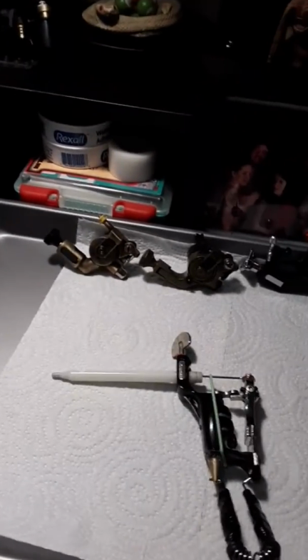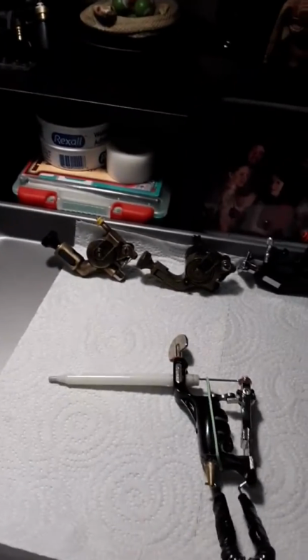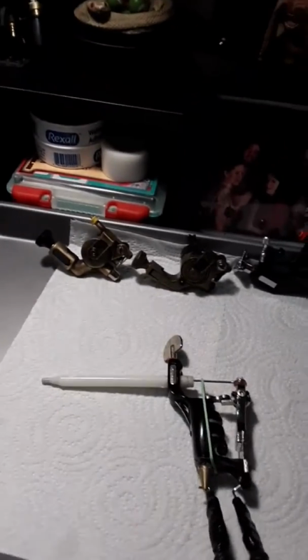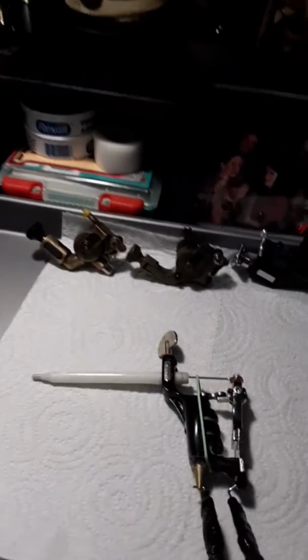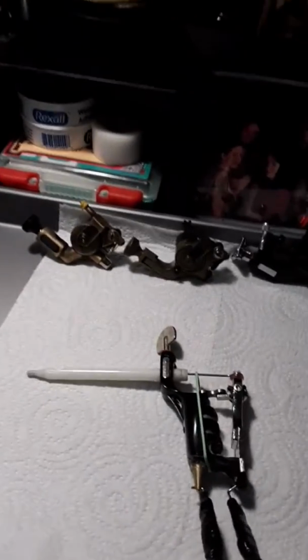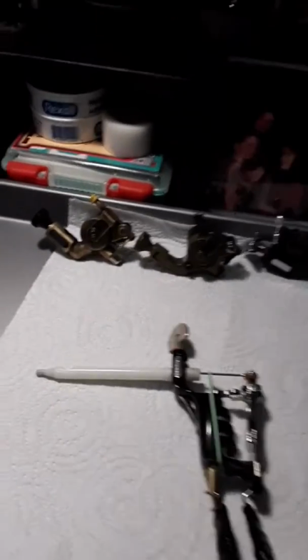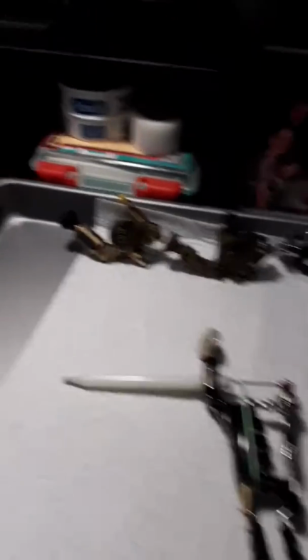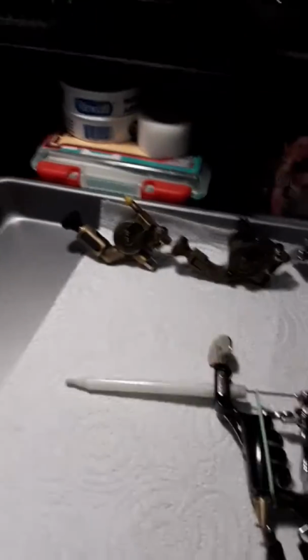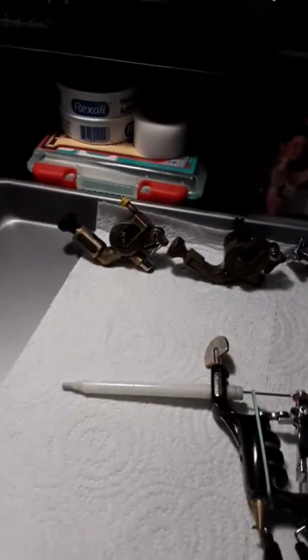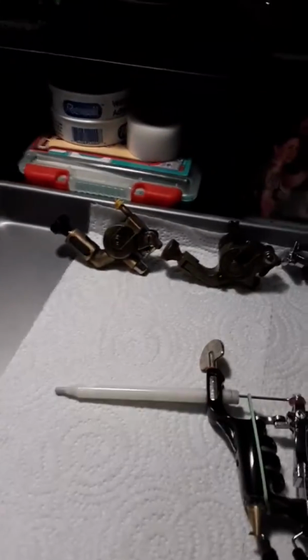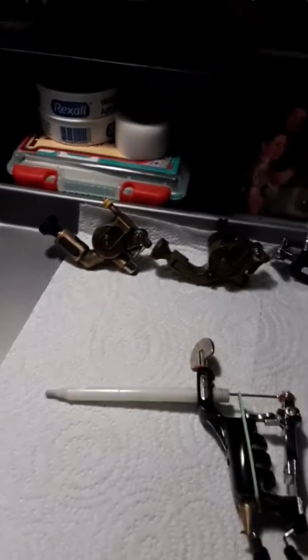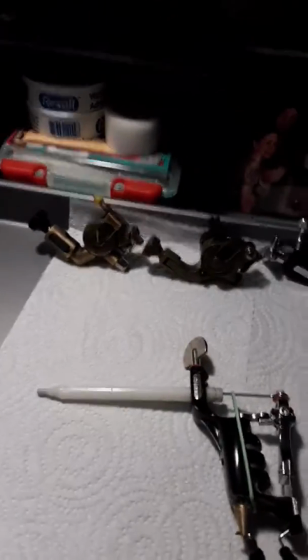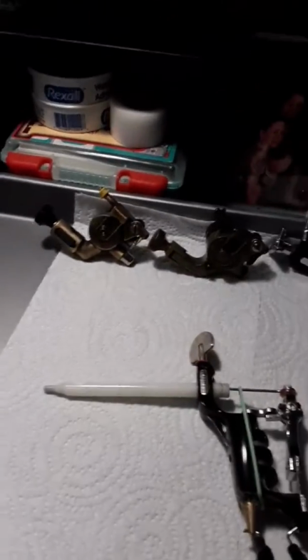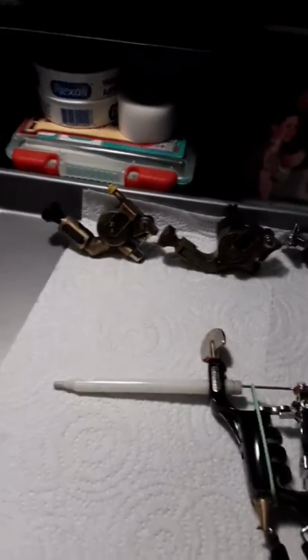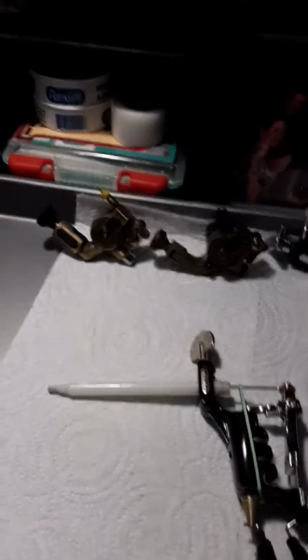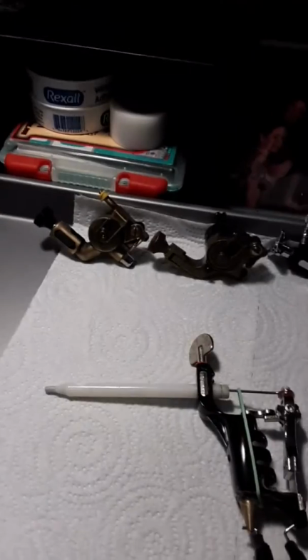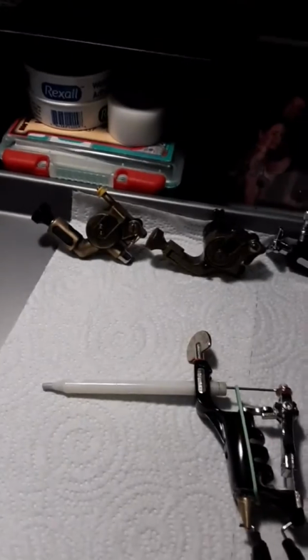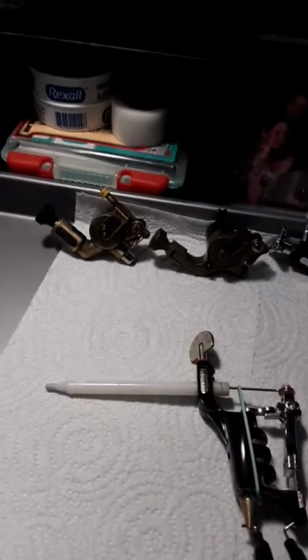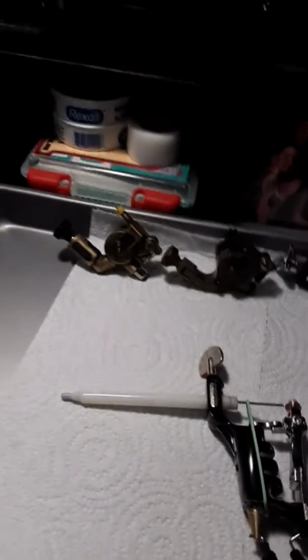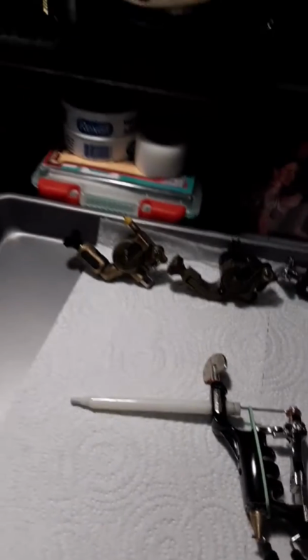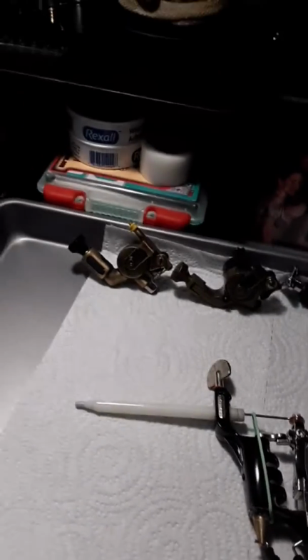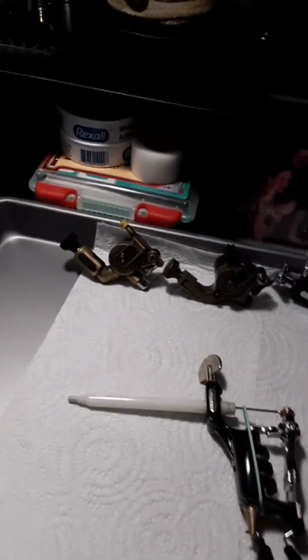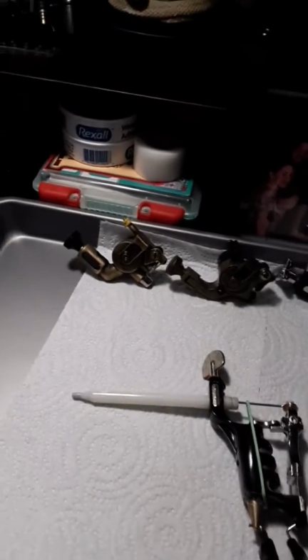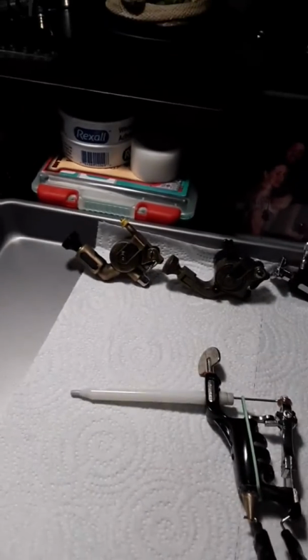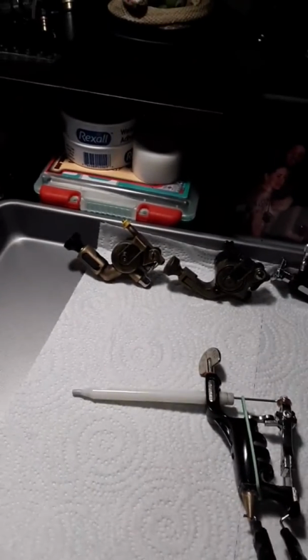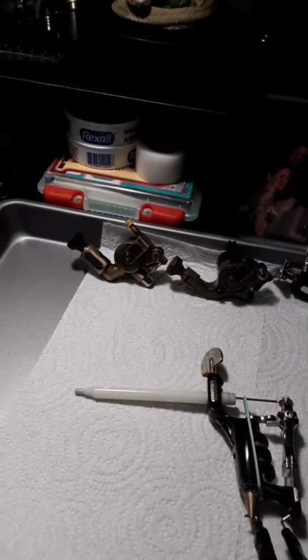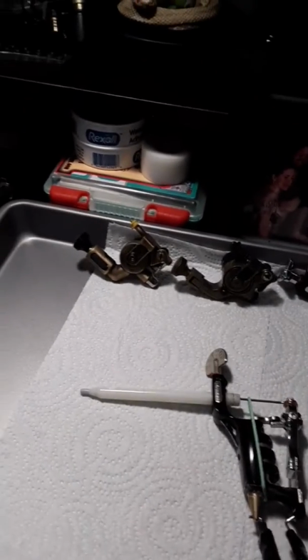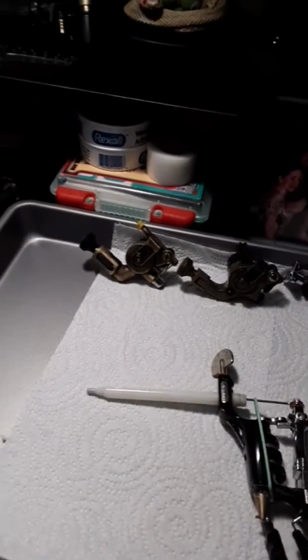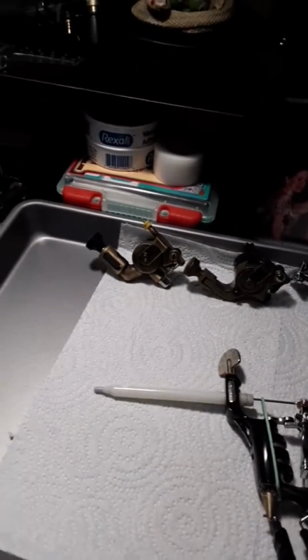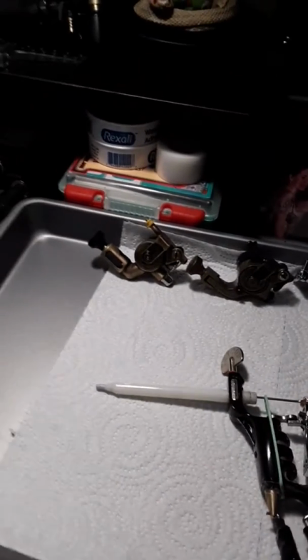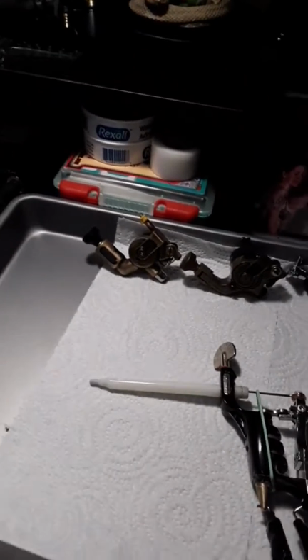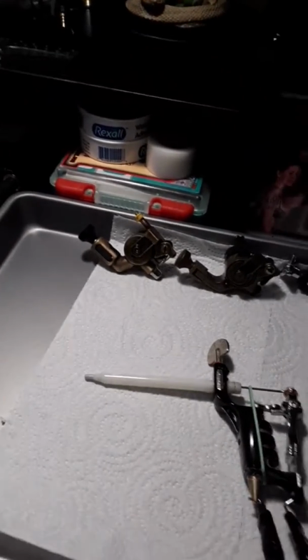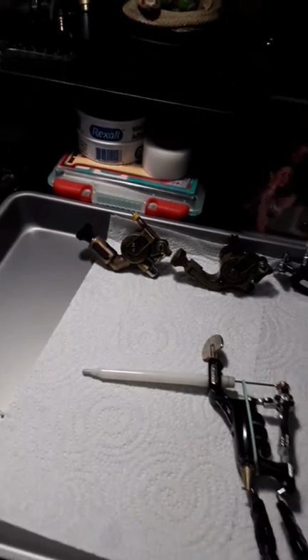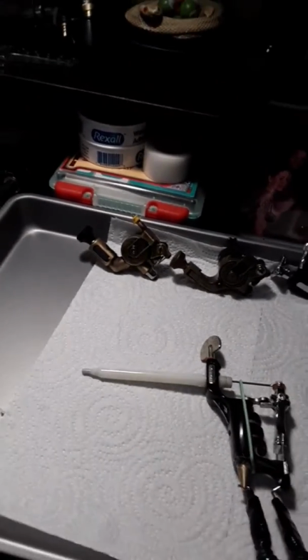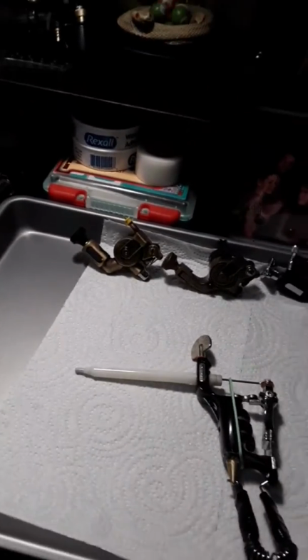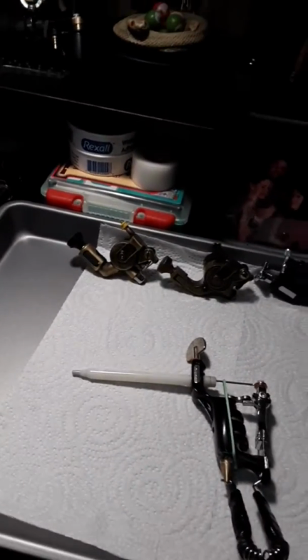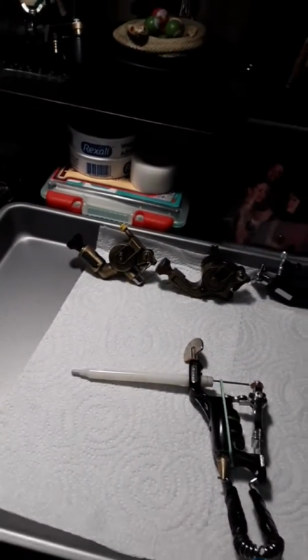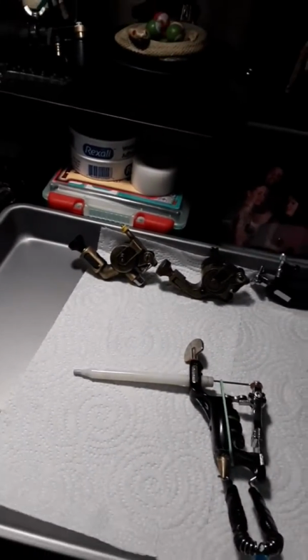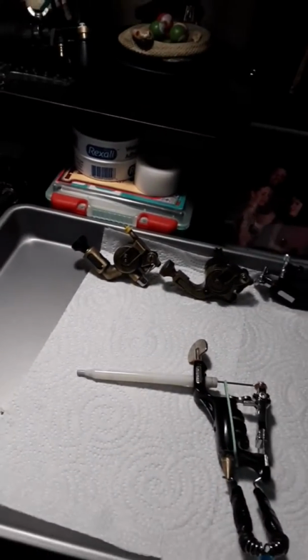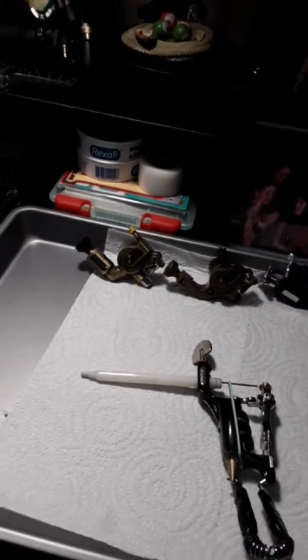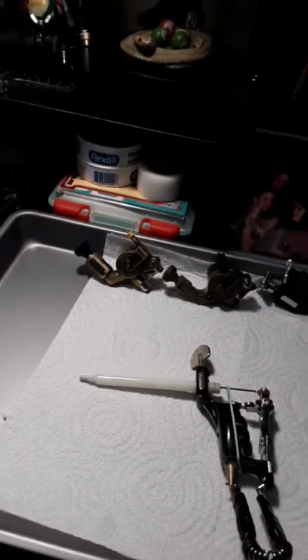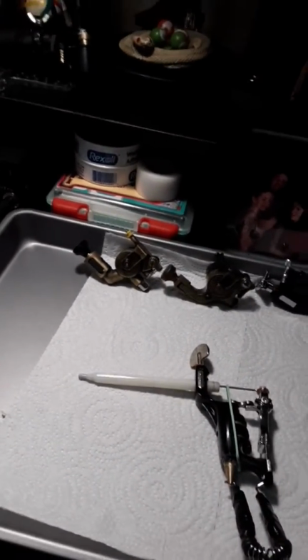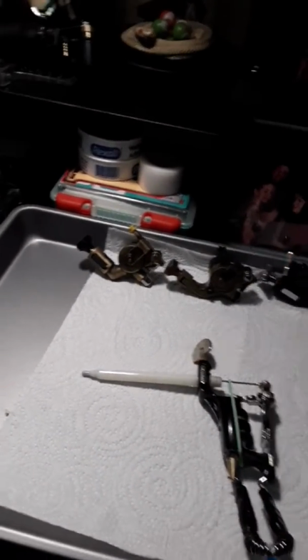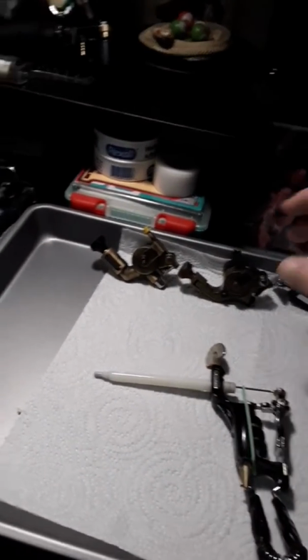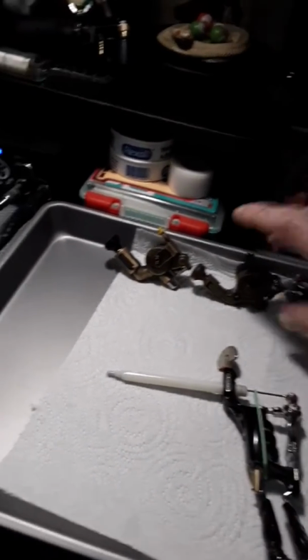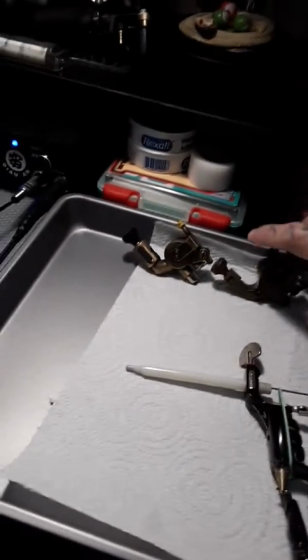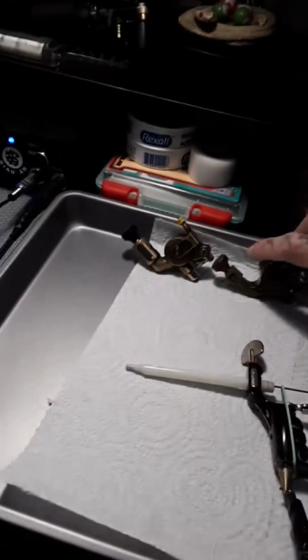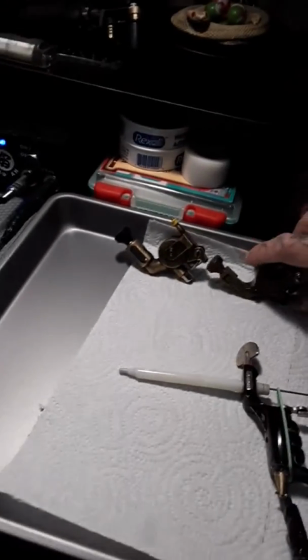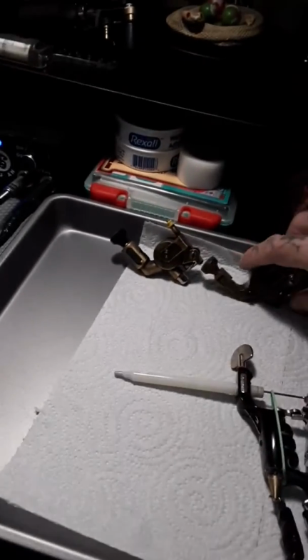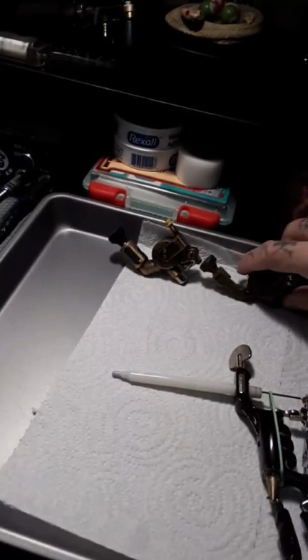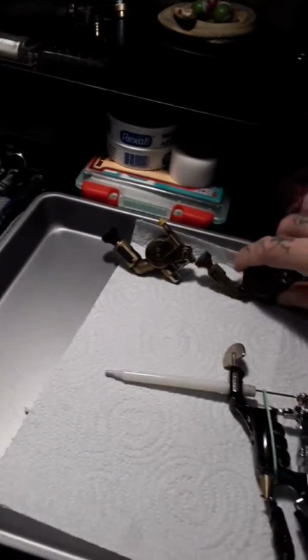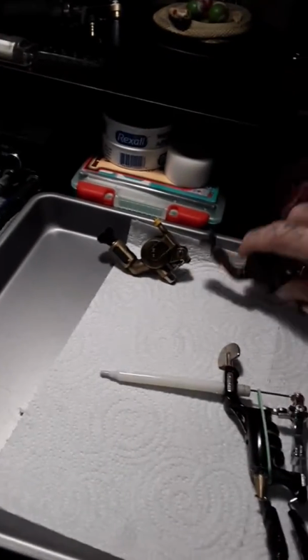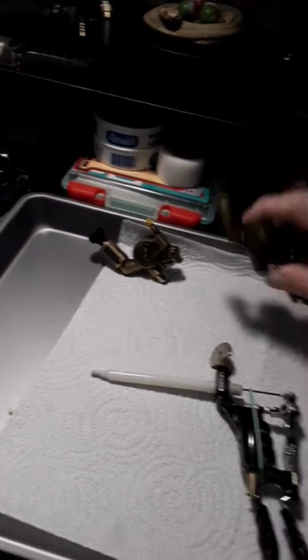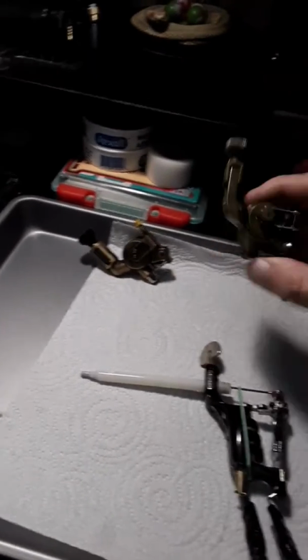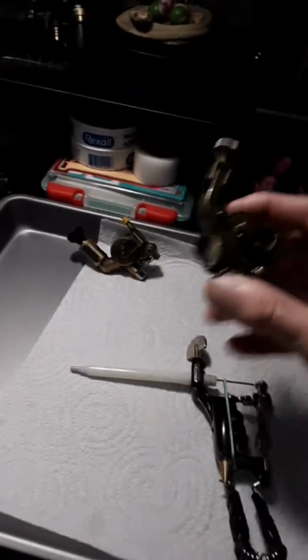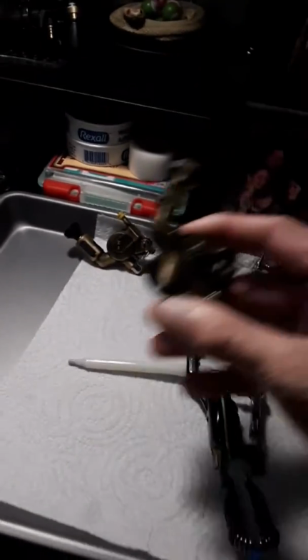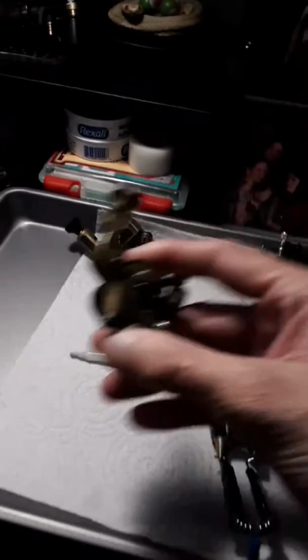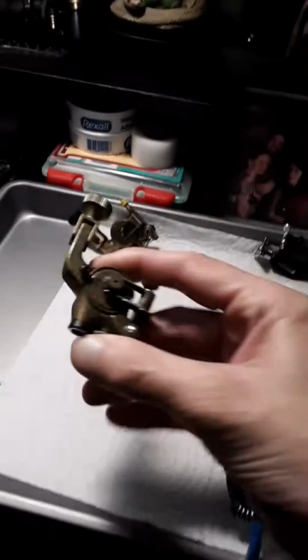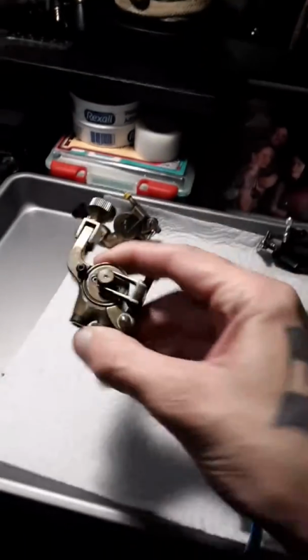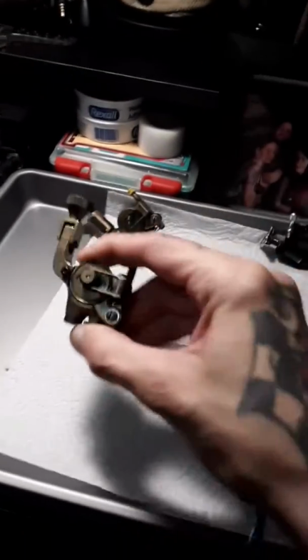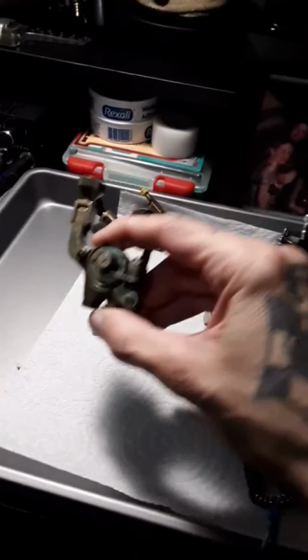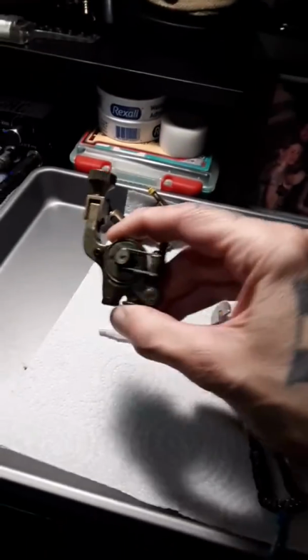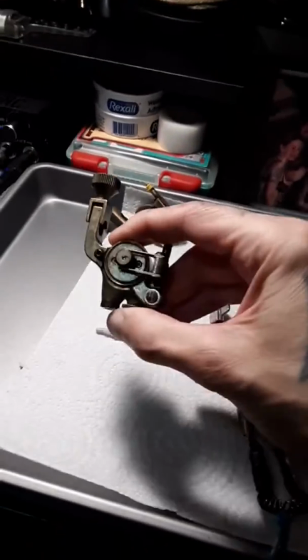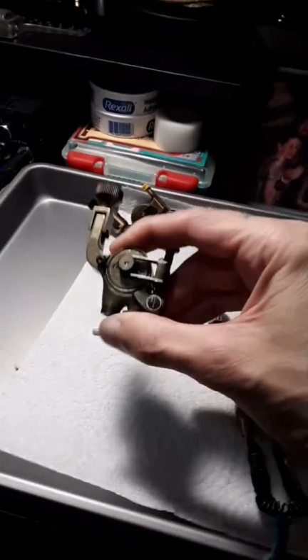Anybody who's seen my last couple of videos about what I consider the best rotary machines out there — these little brass ones.